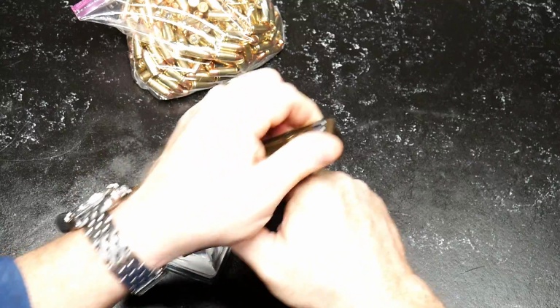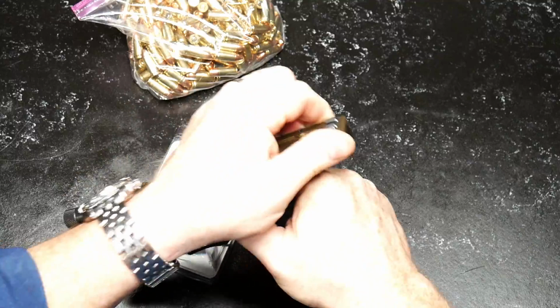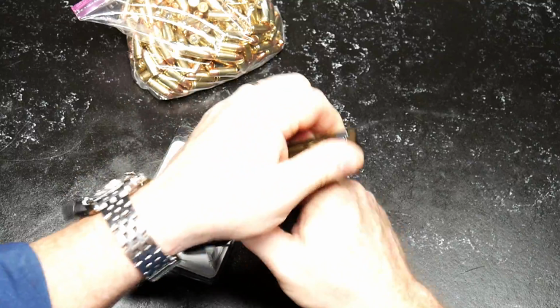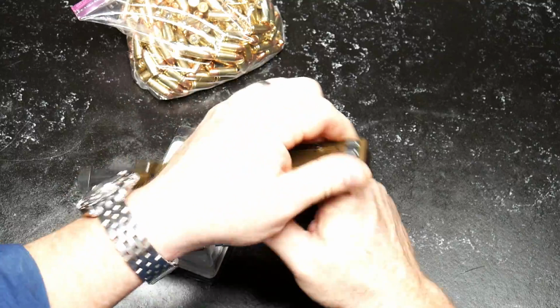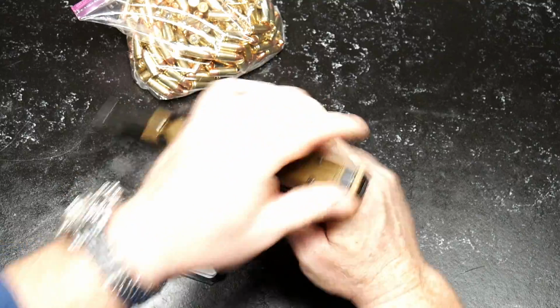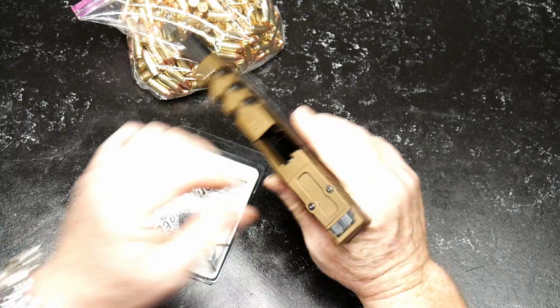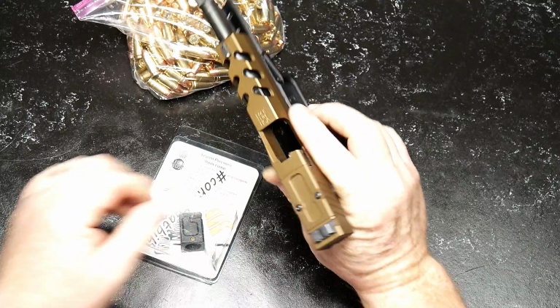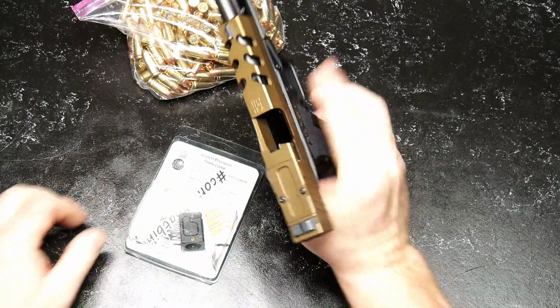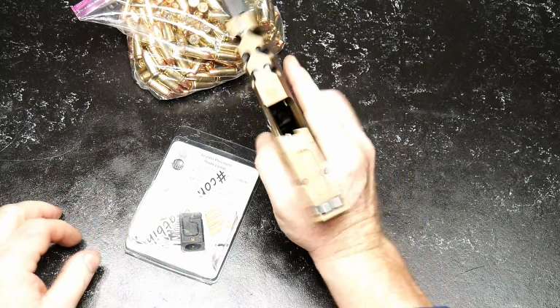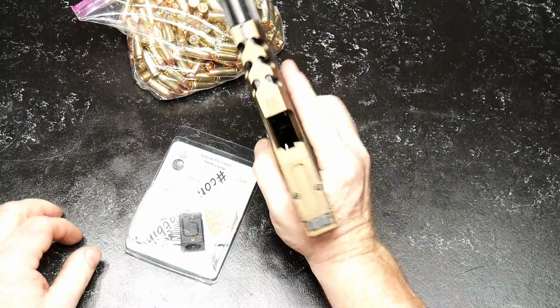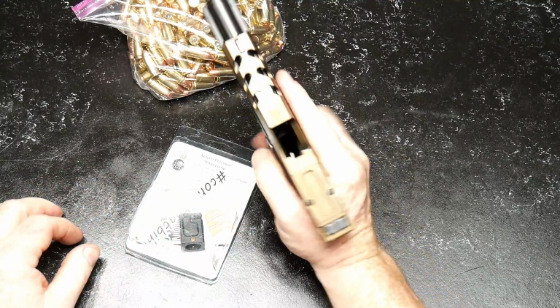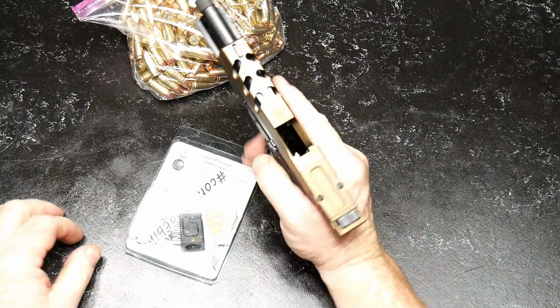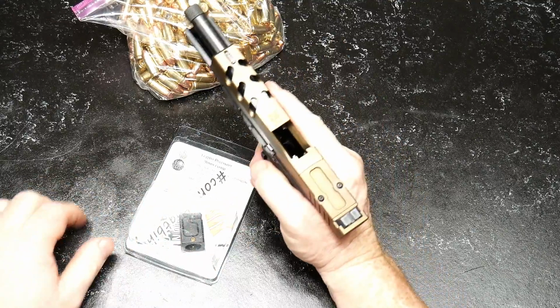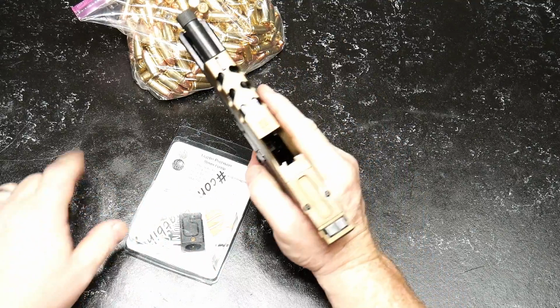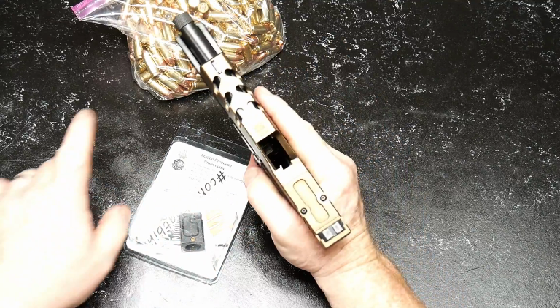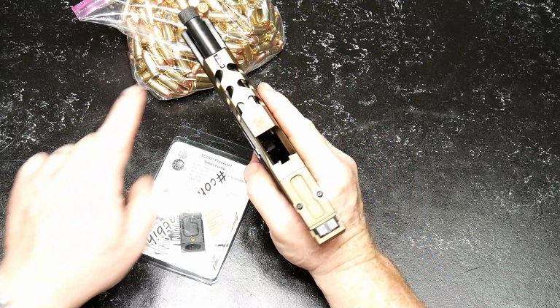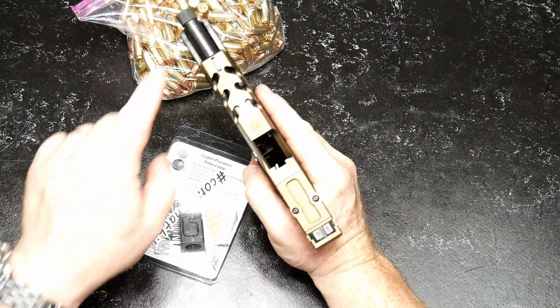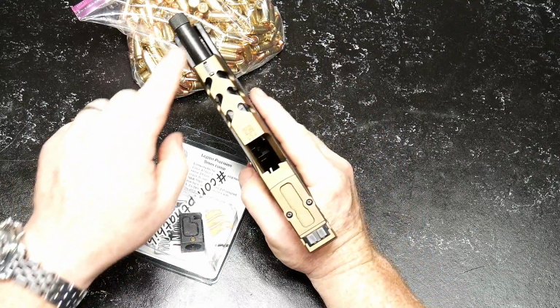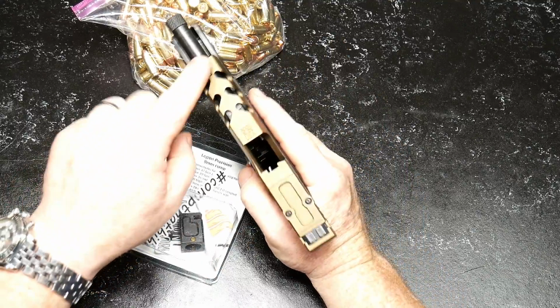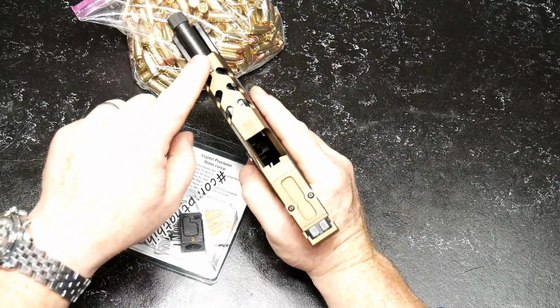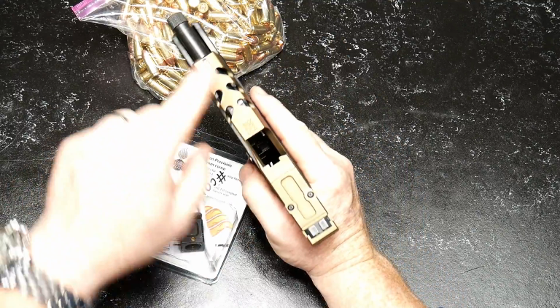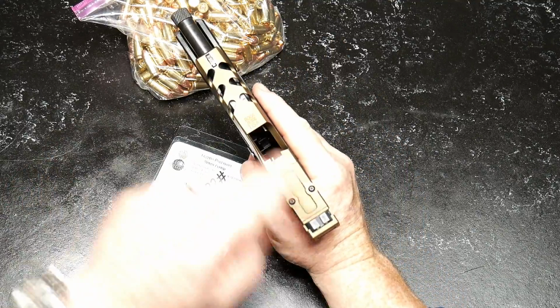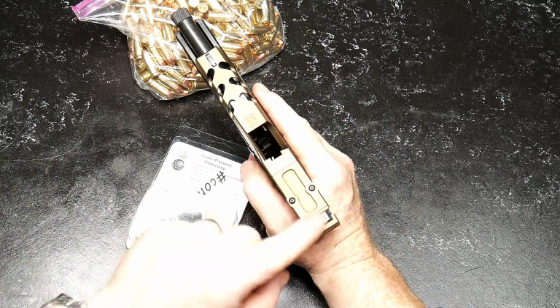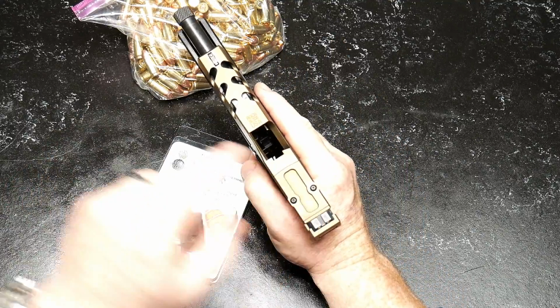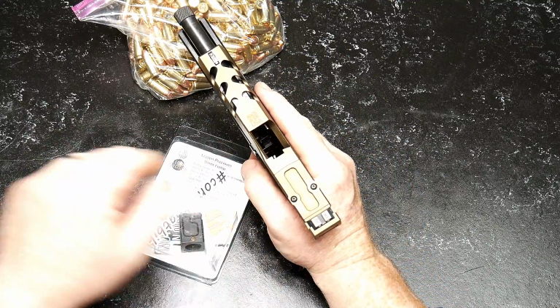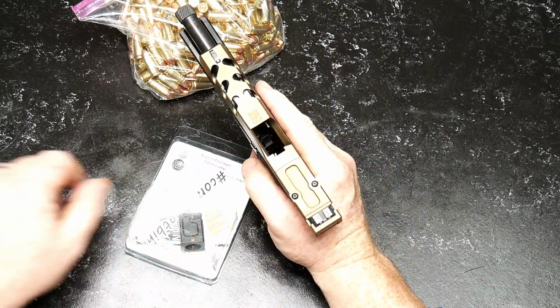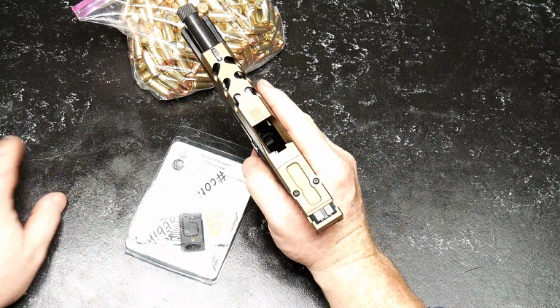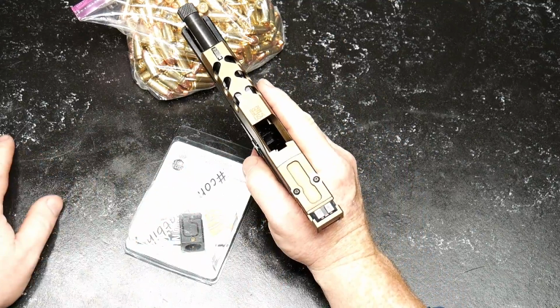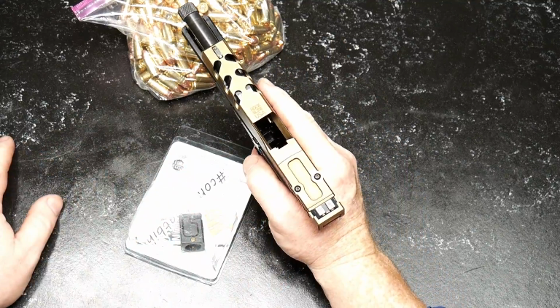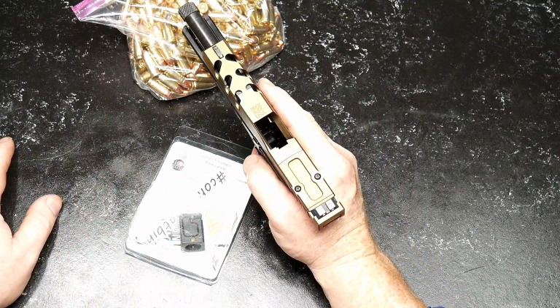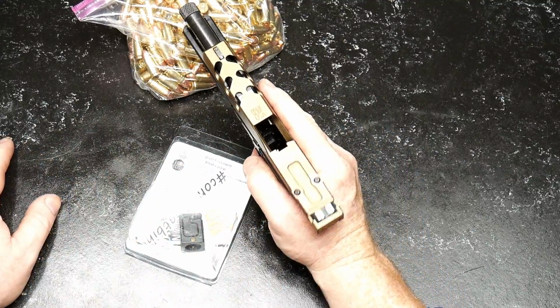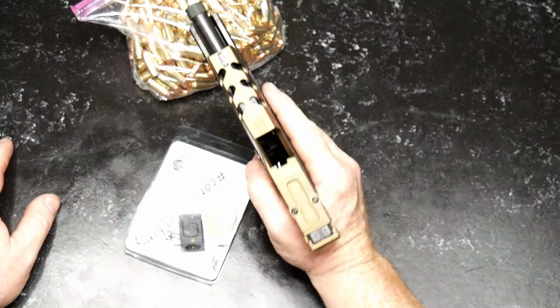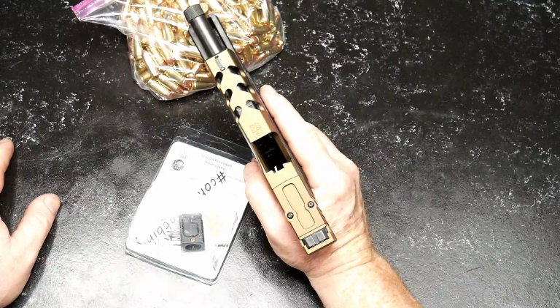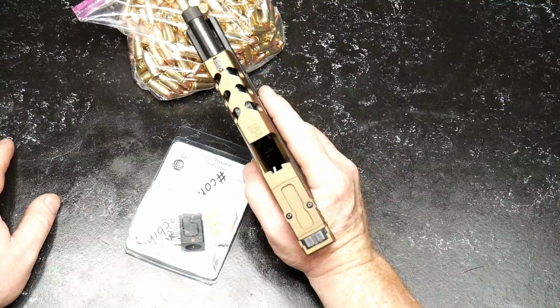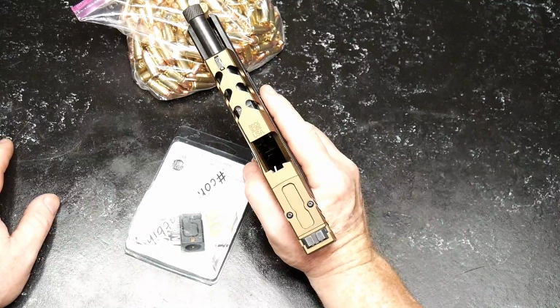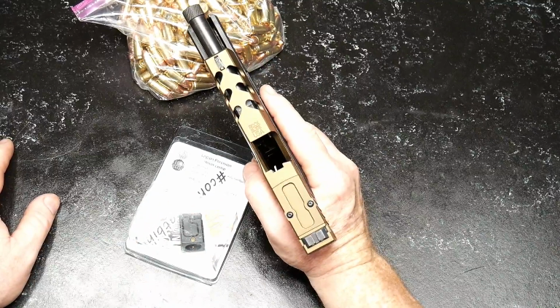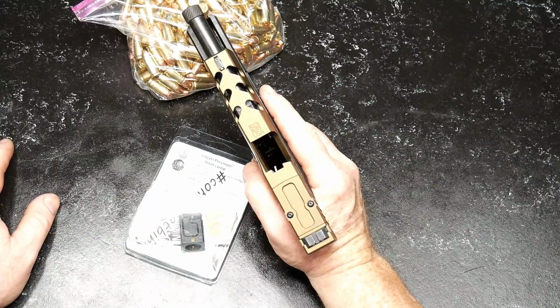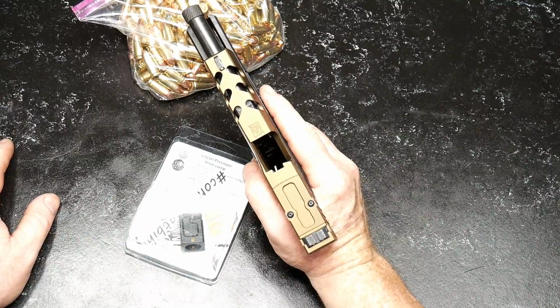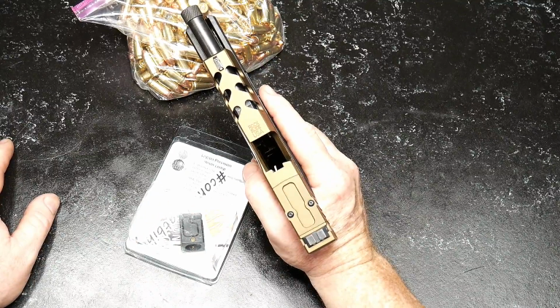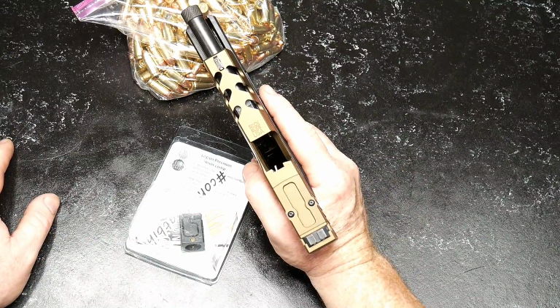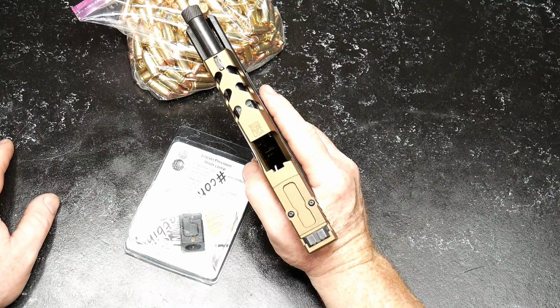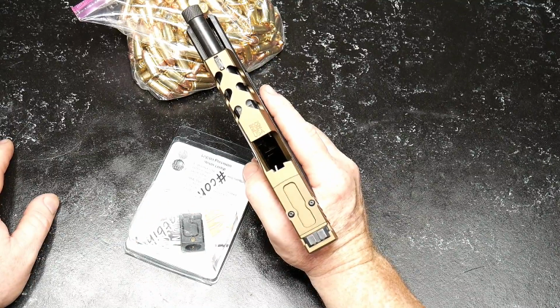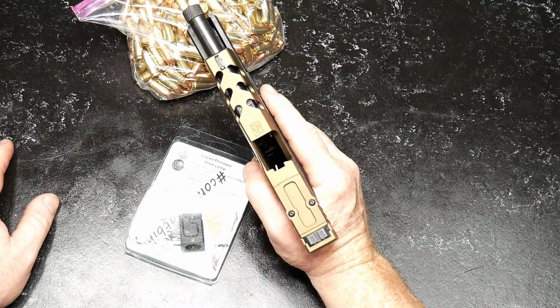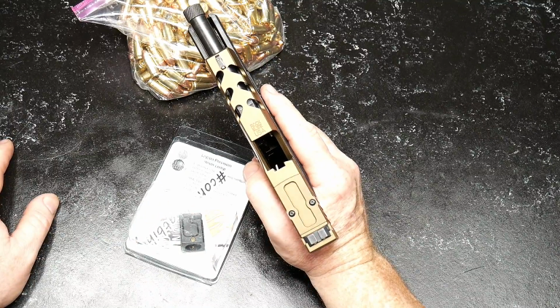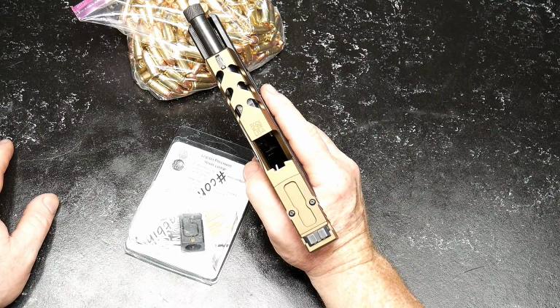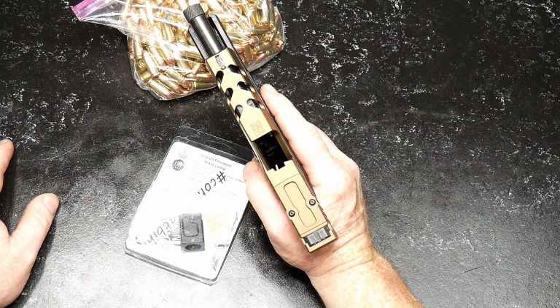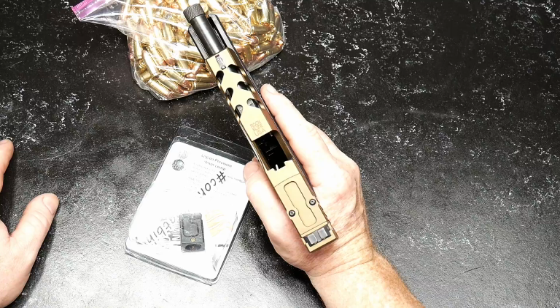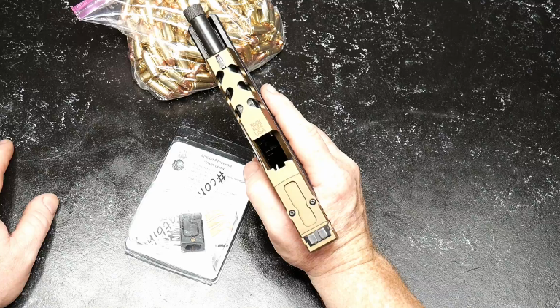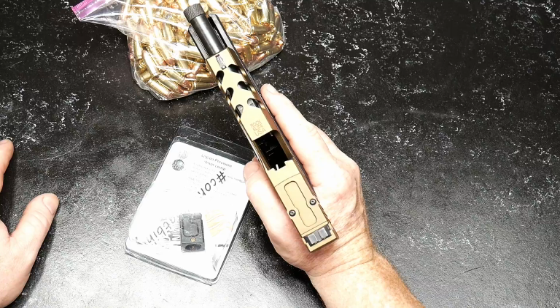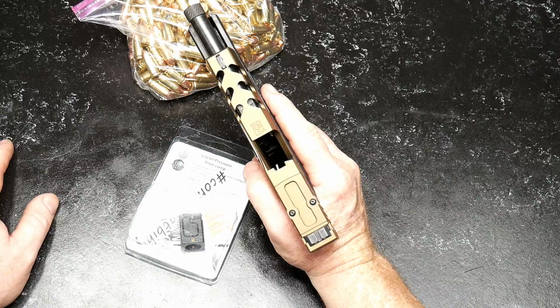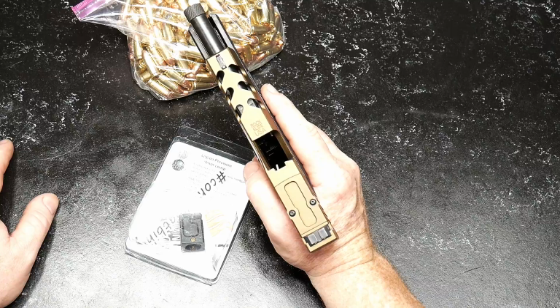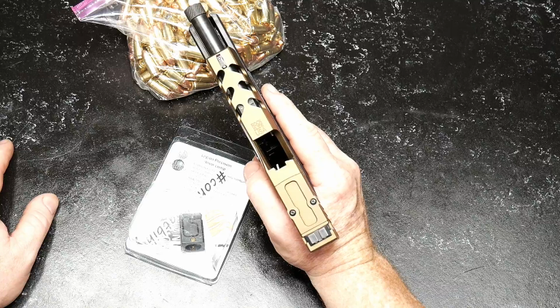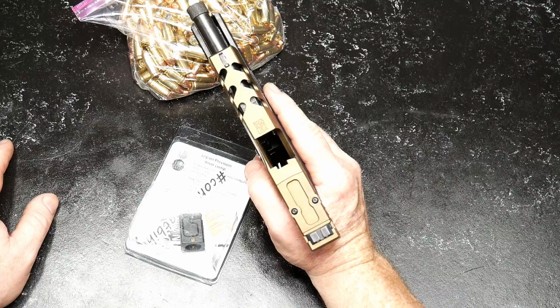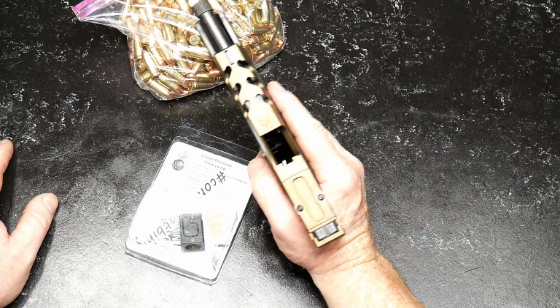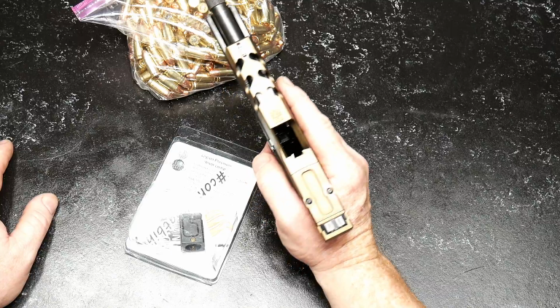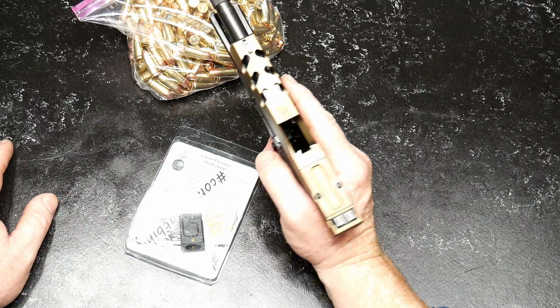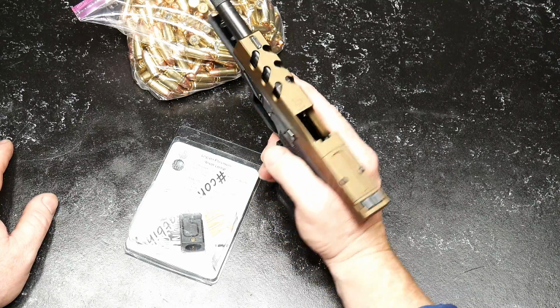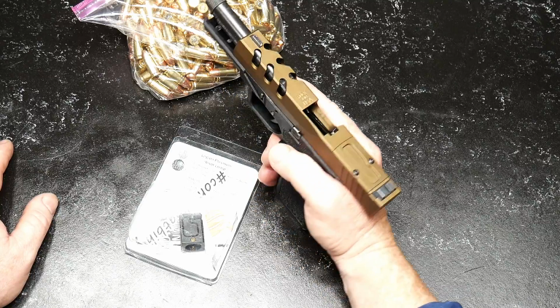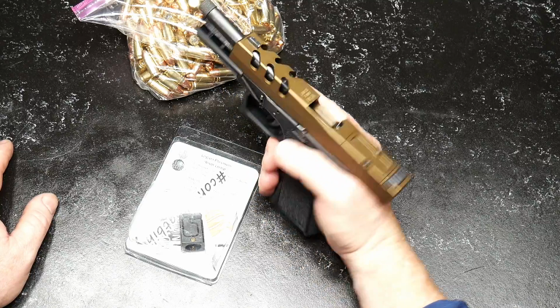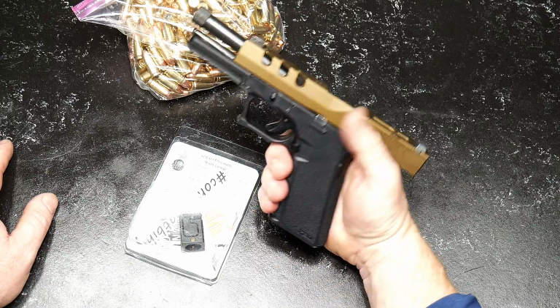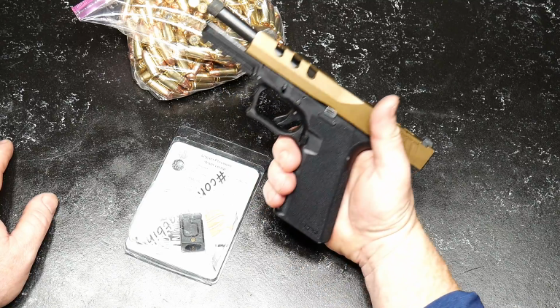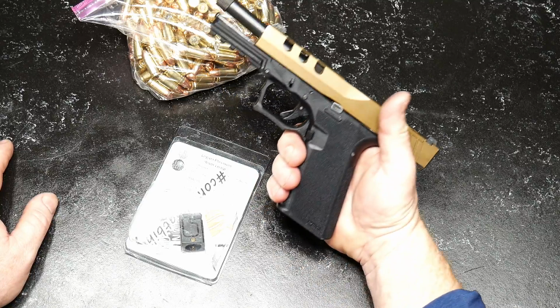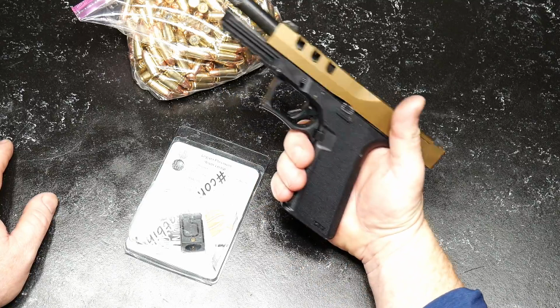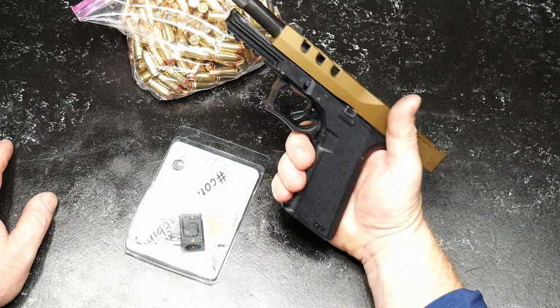I also like to point out that the upper sights right here were sent in by Mr. Big Johnson. Really appreciate that.